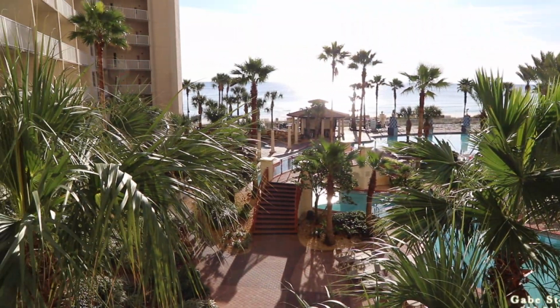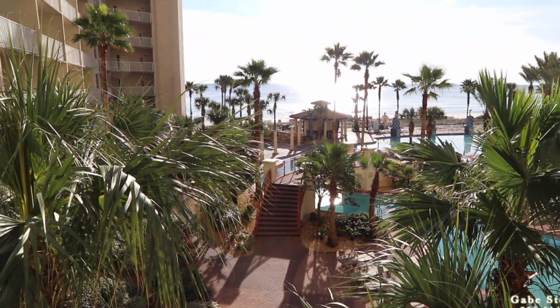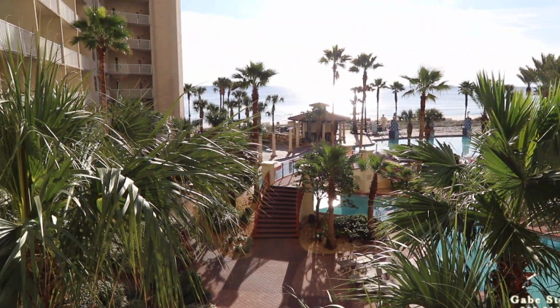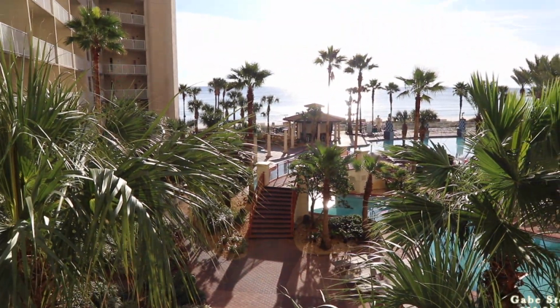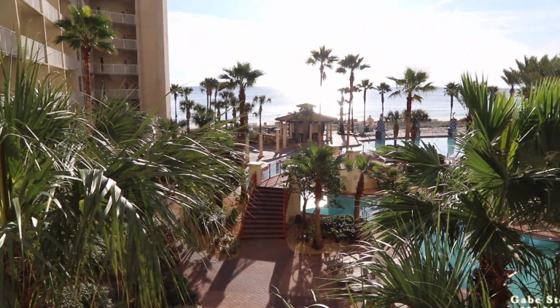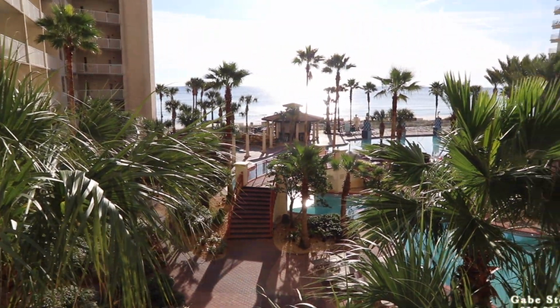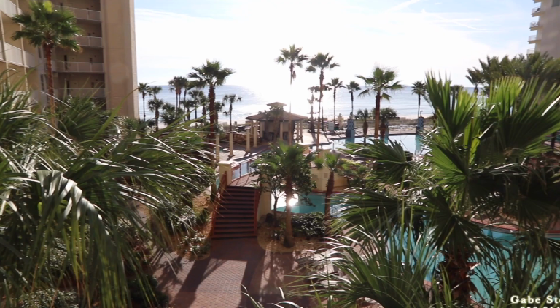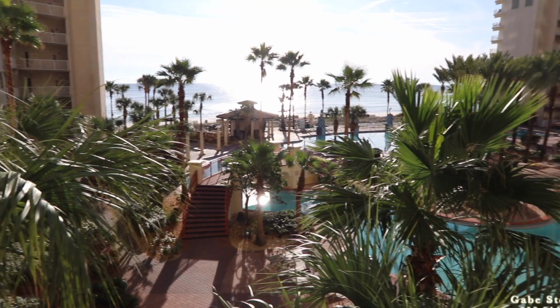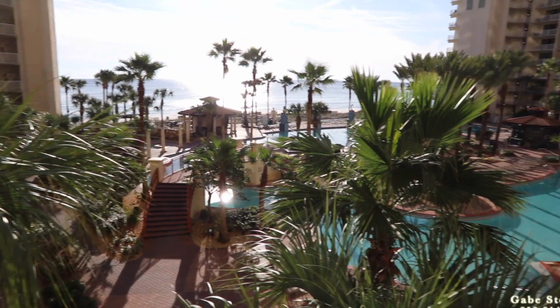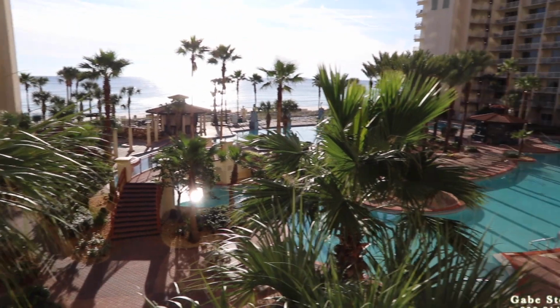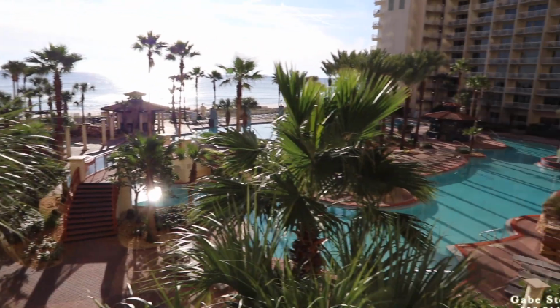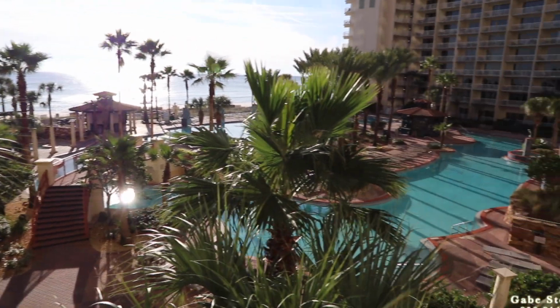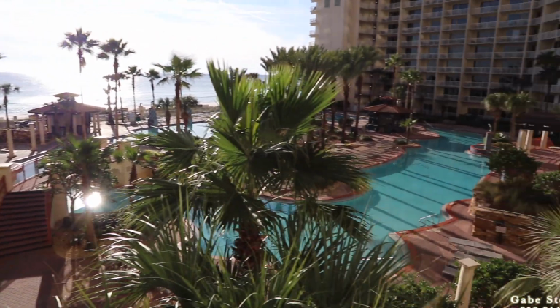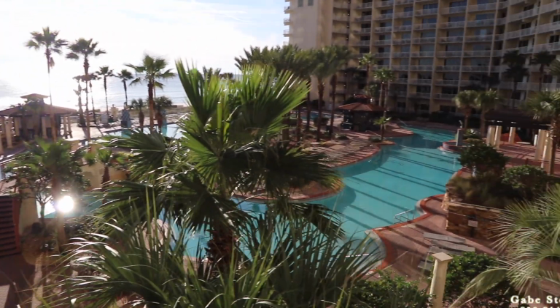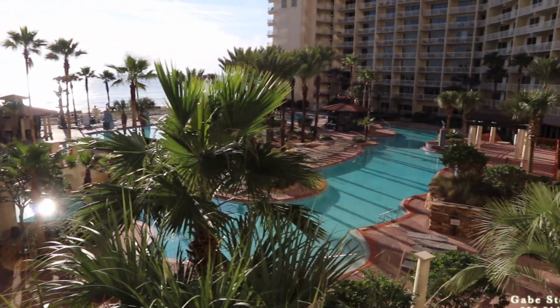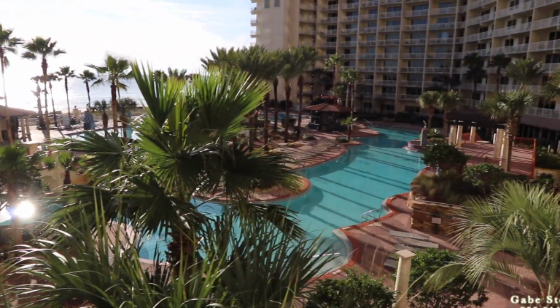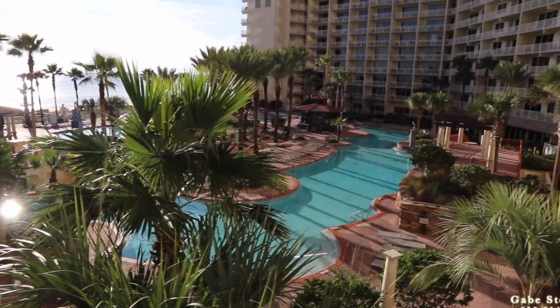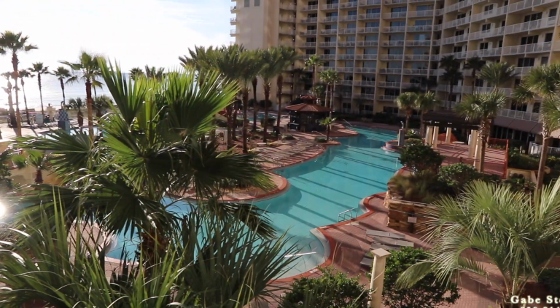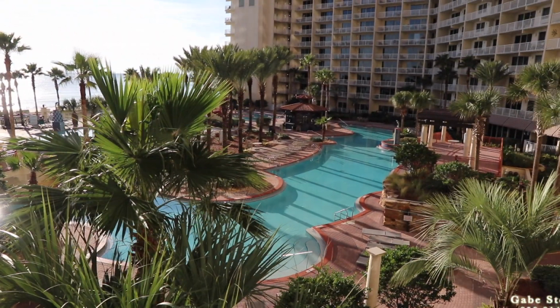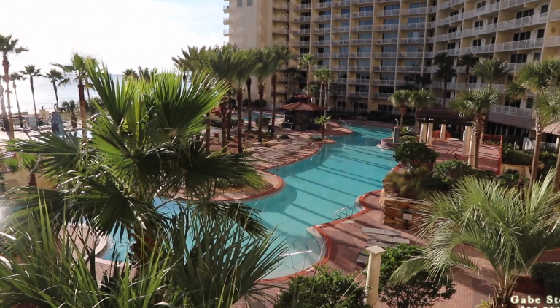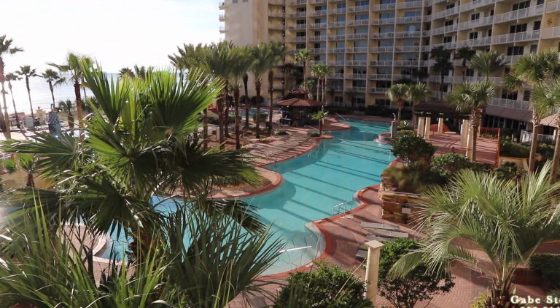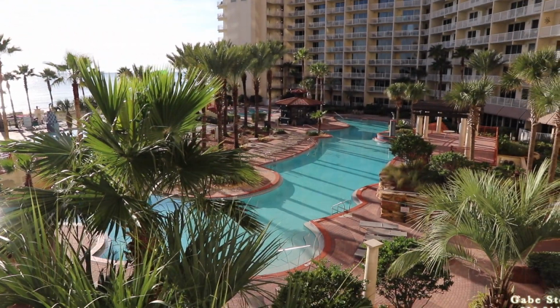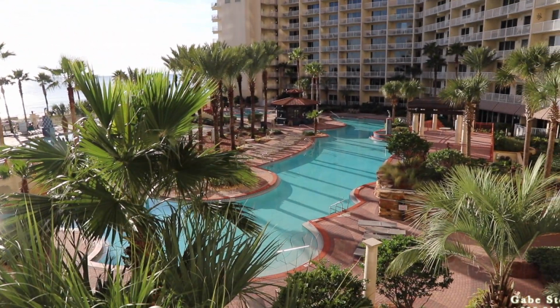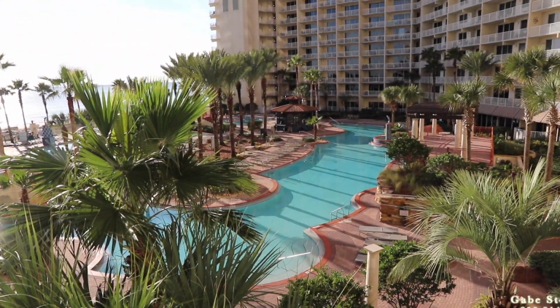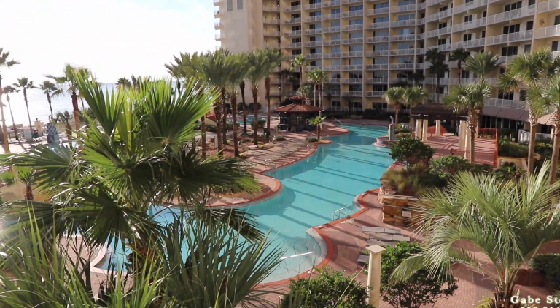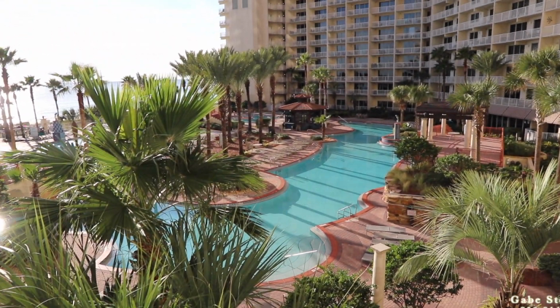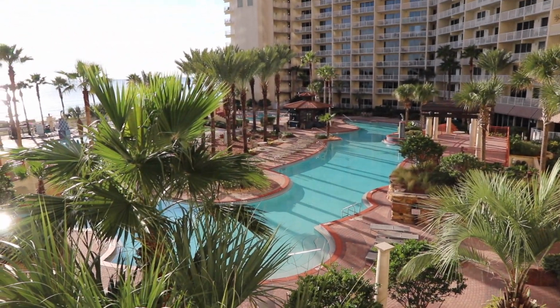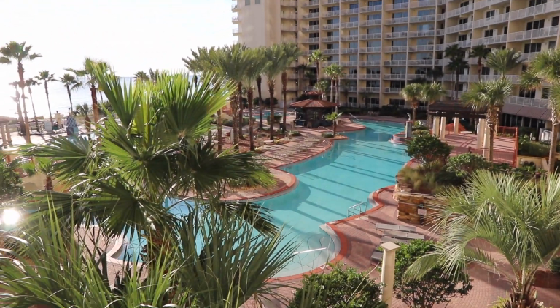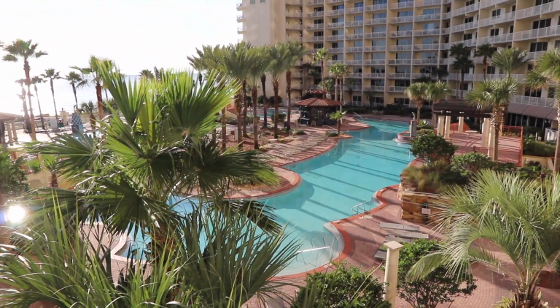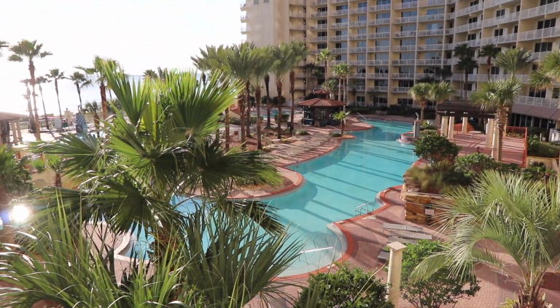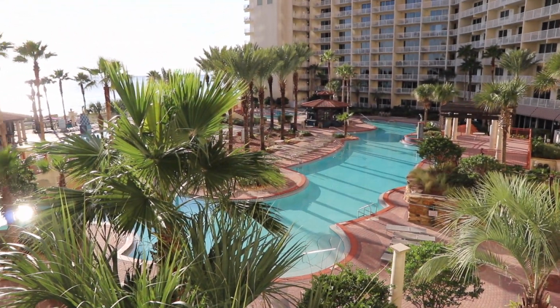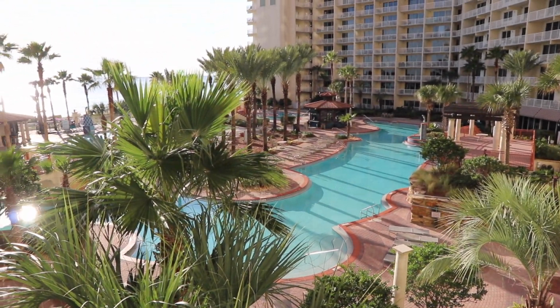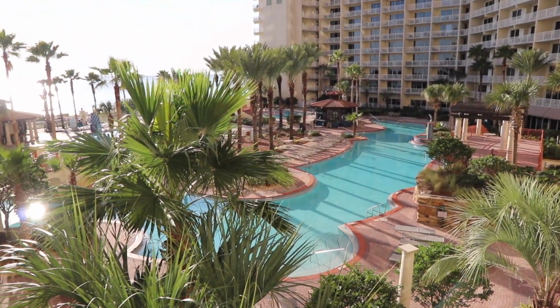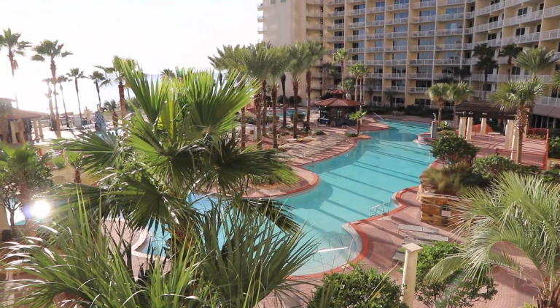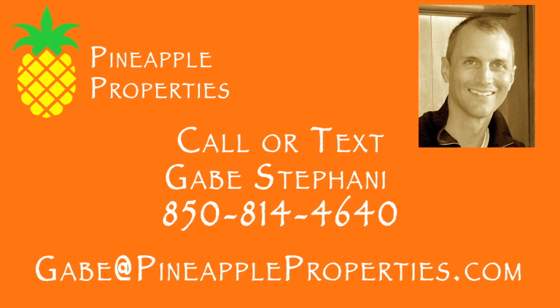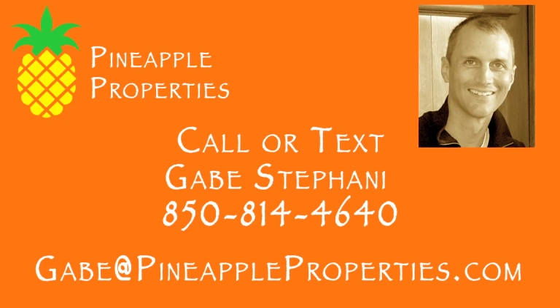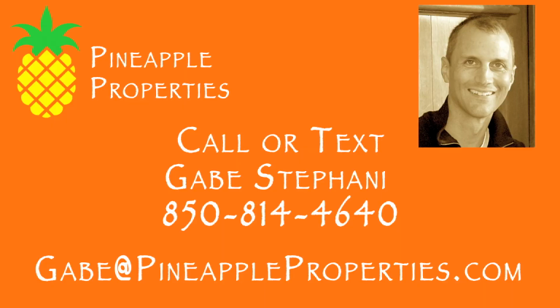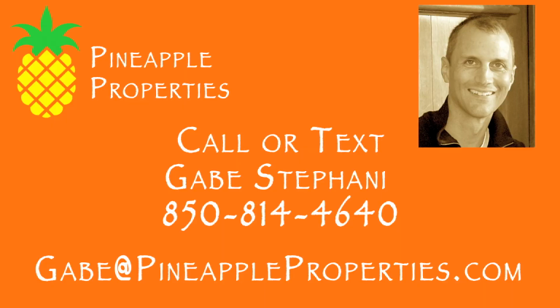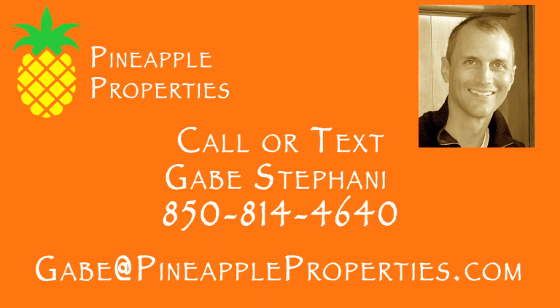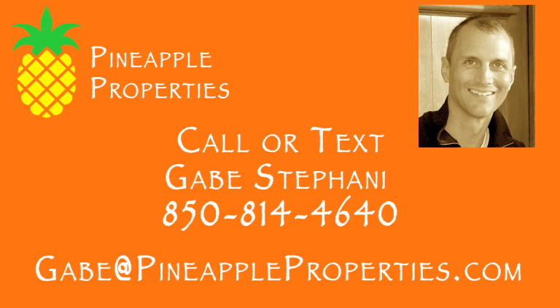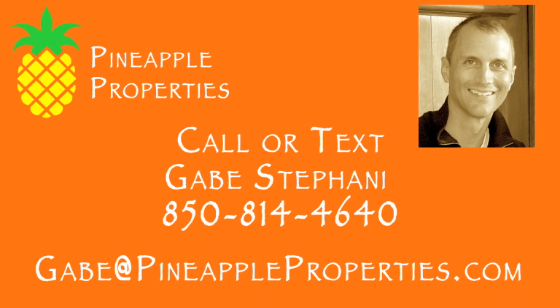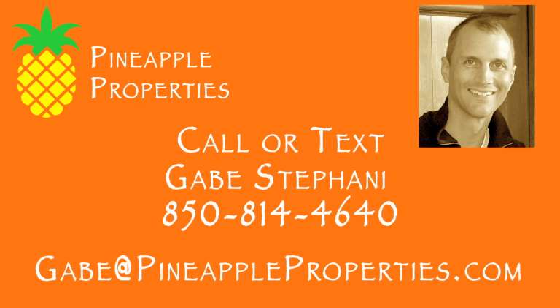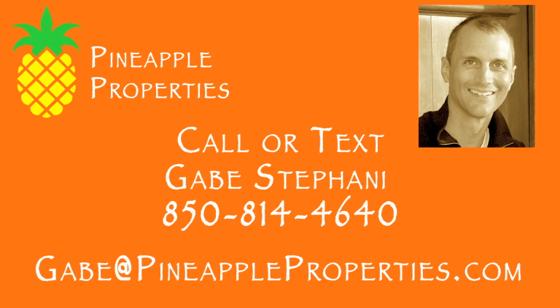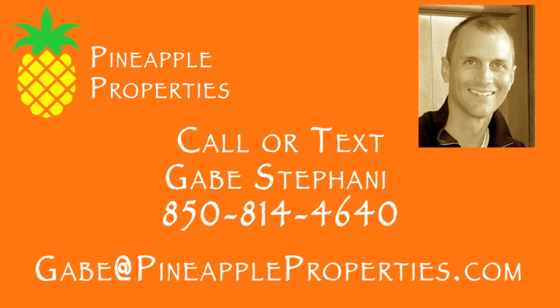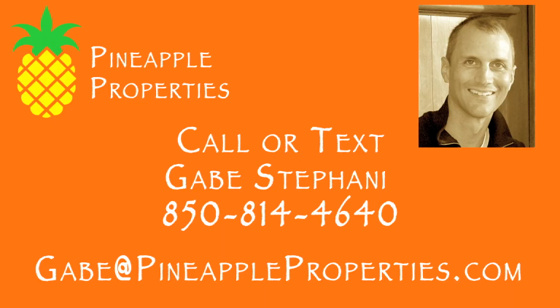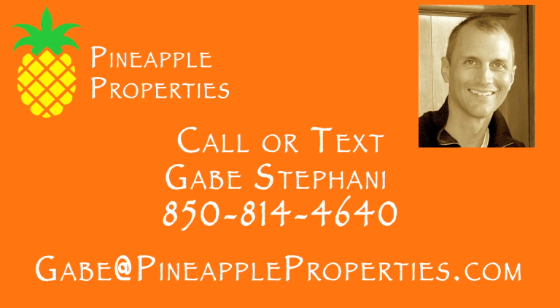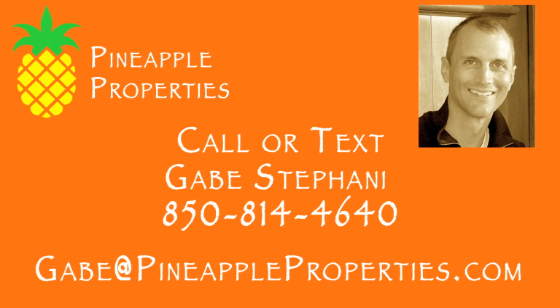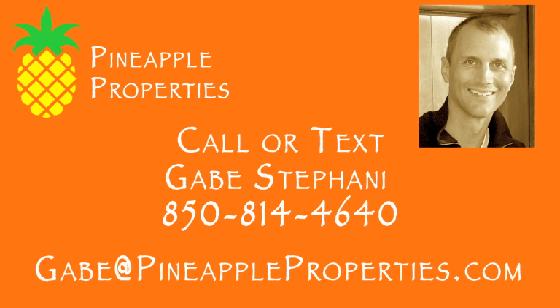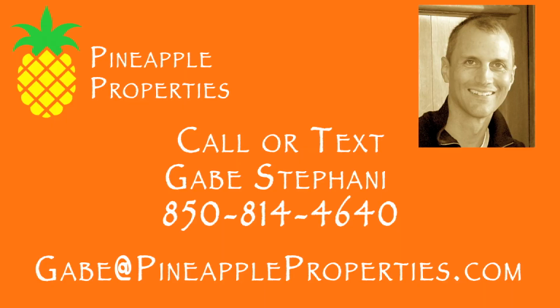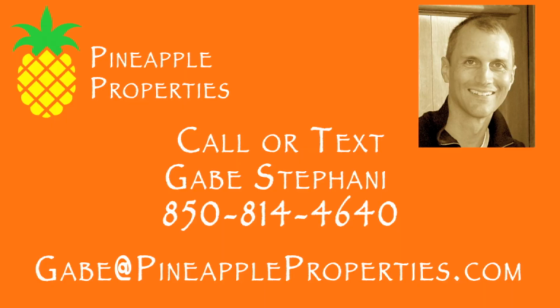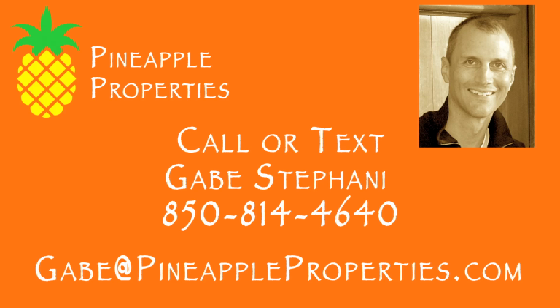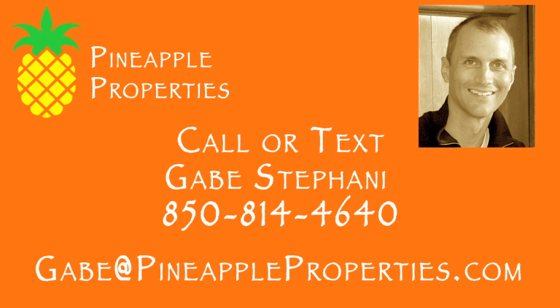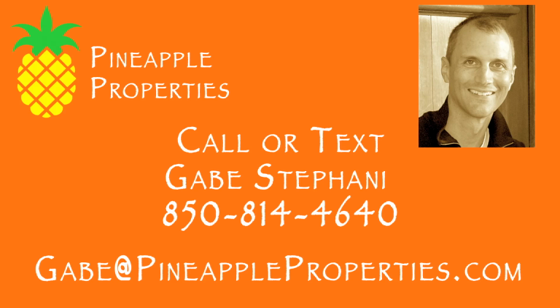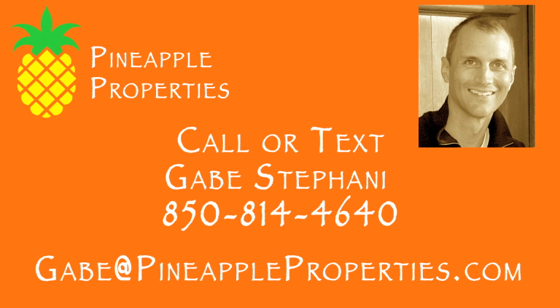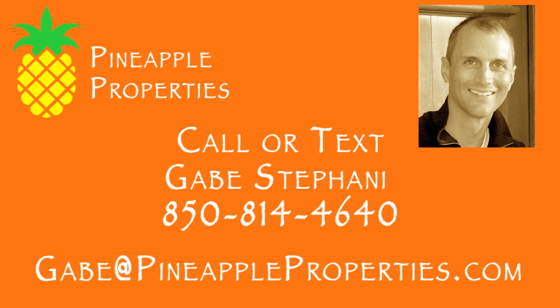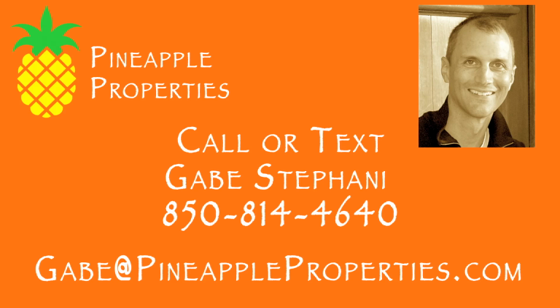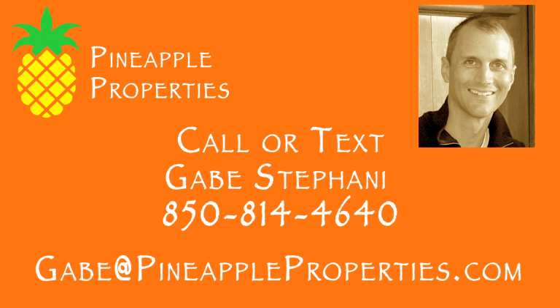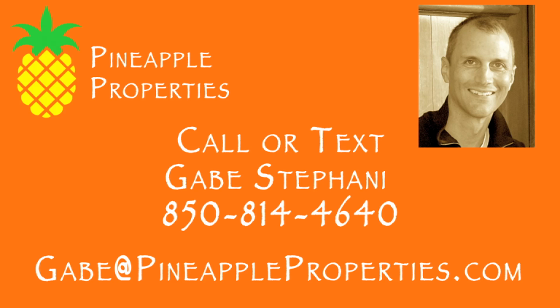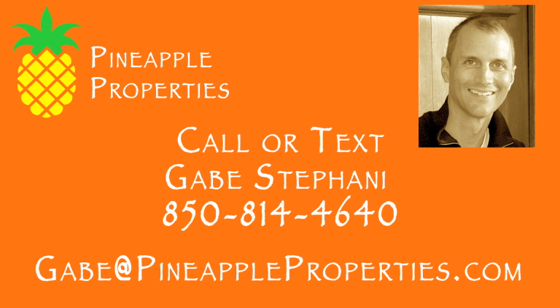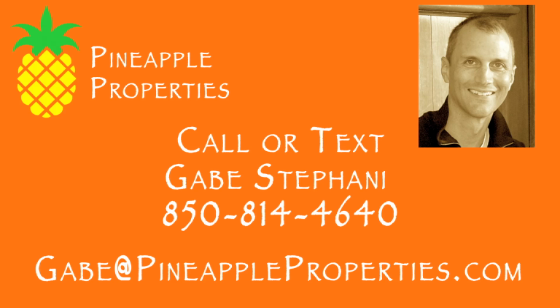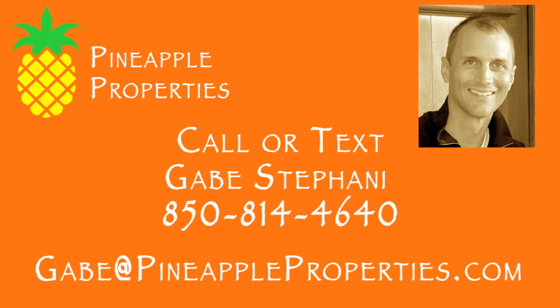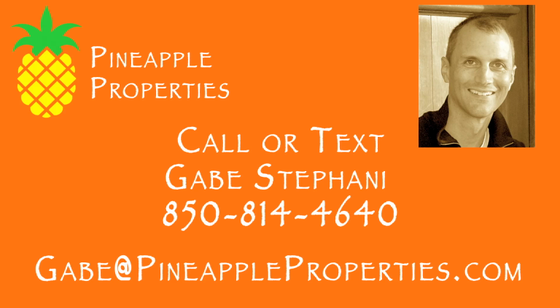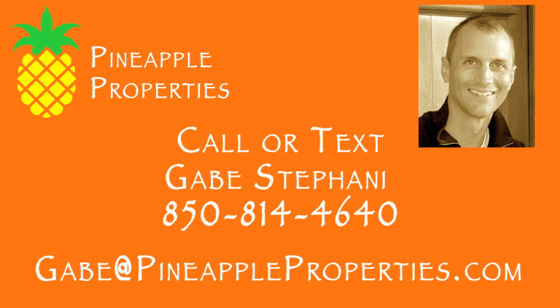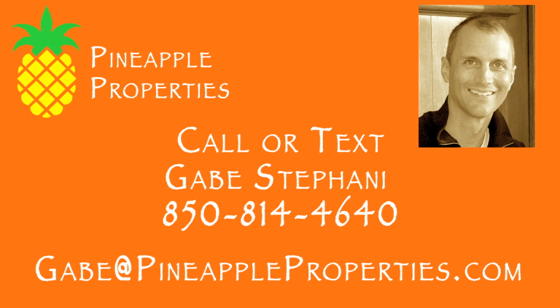So that's Shores of Panama unit number 321.